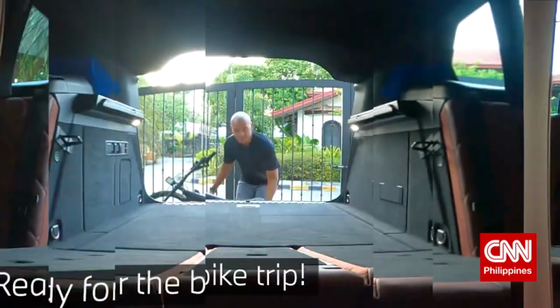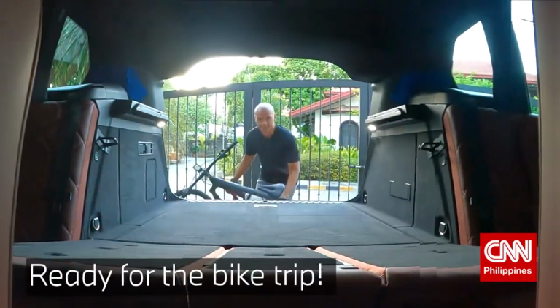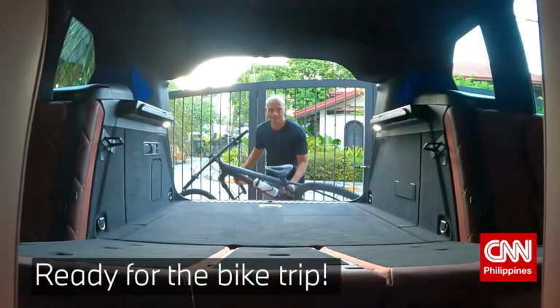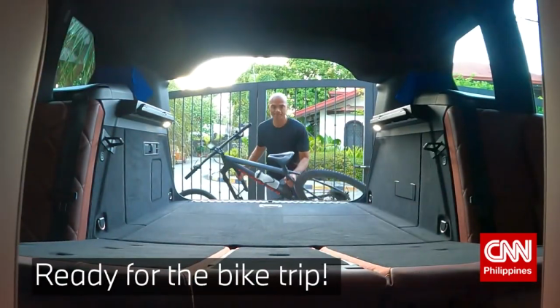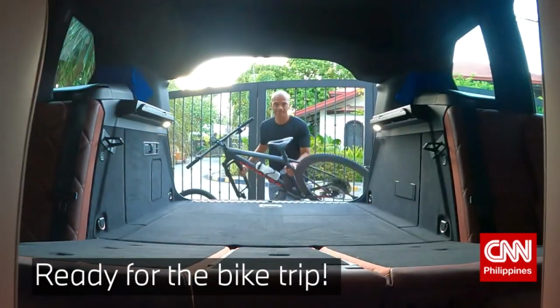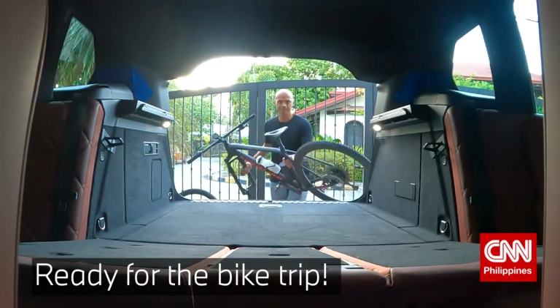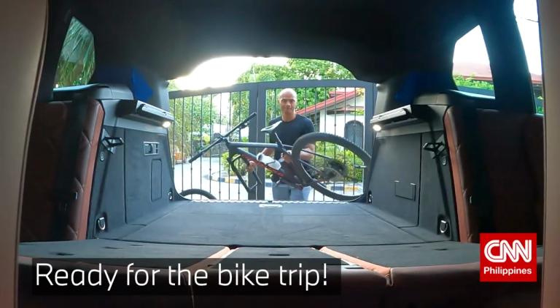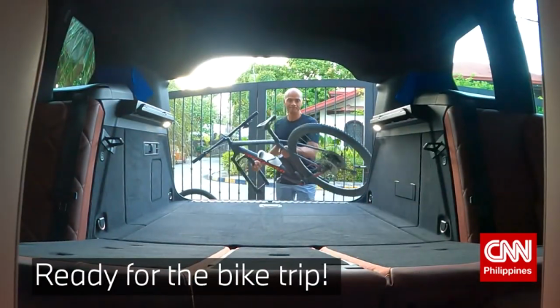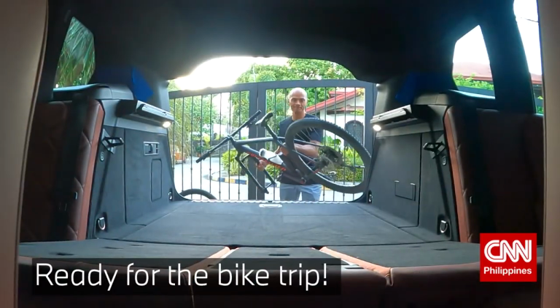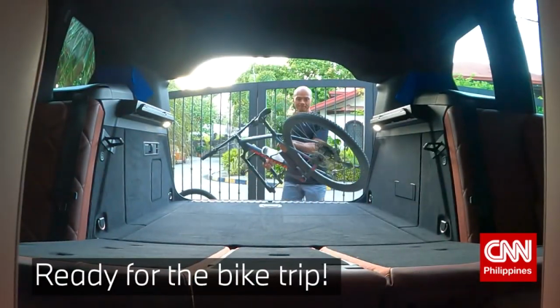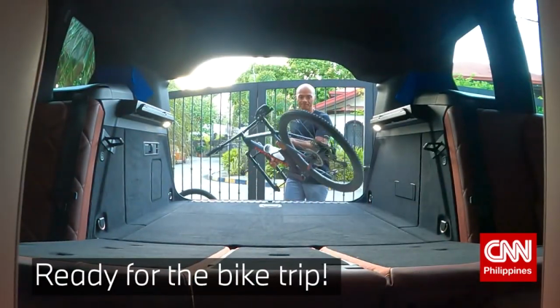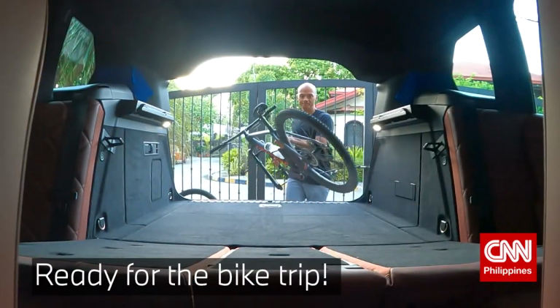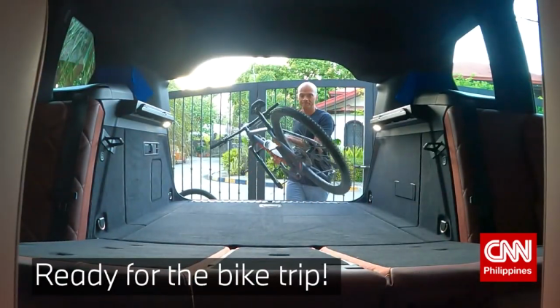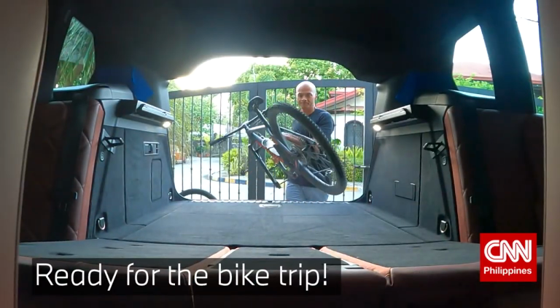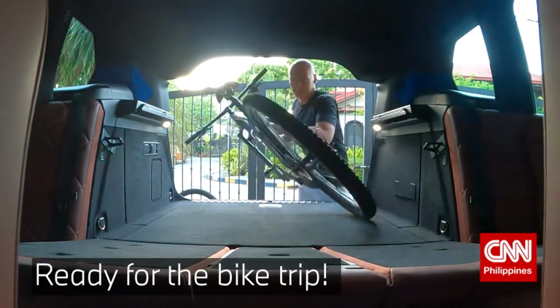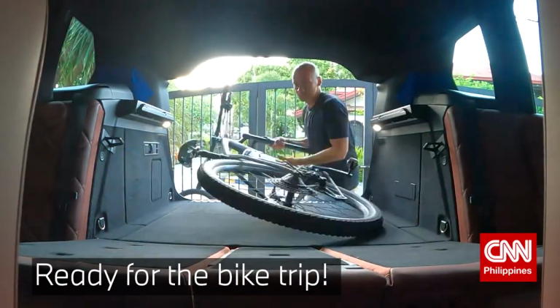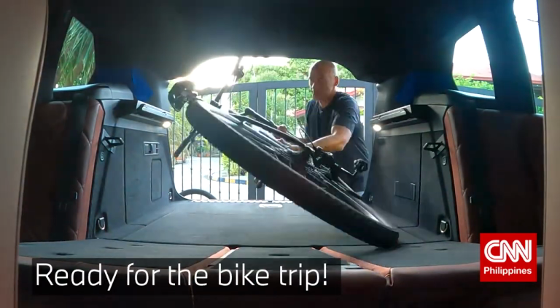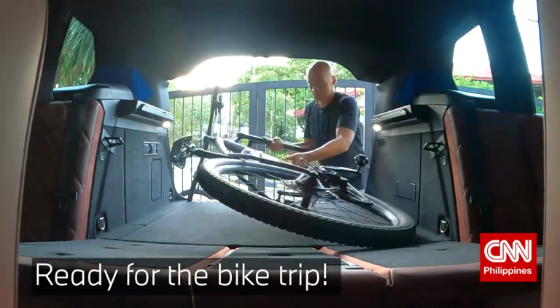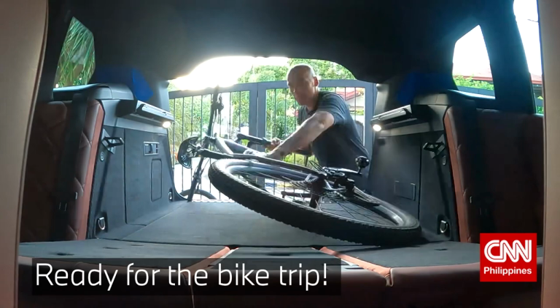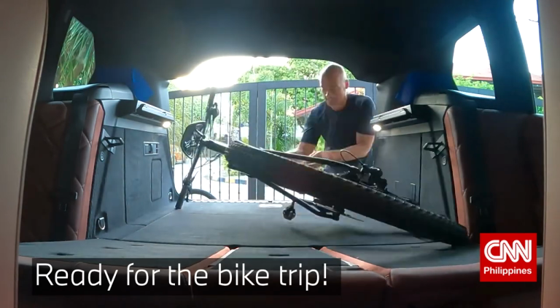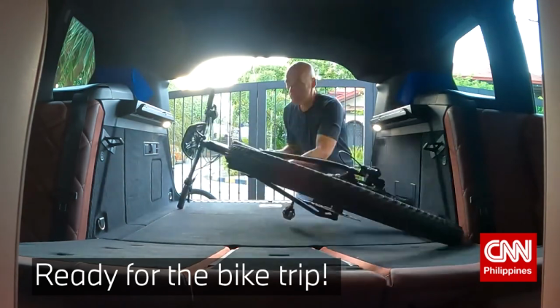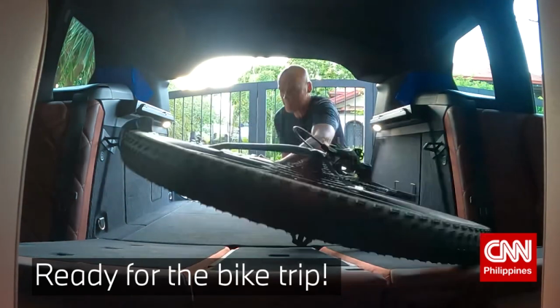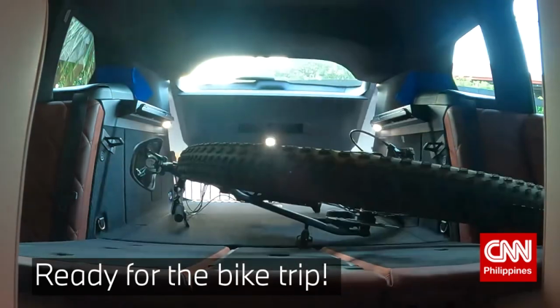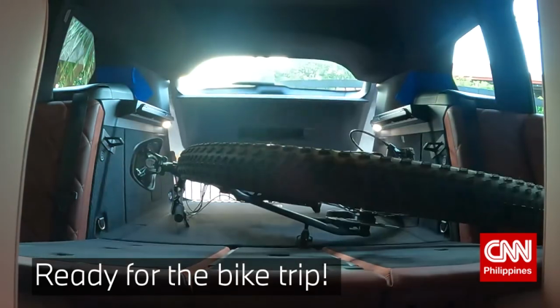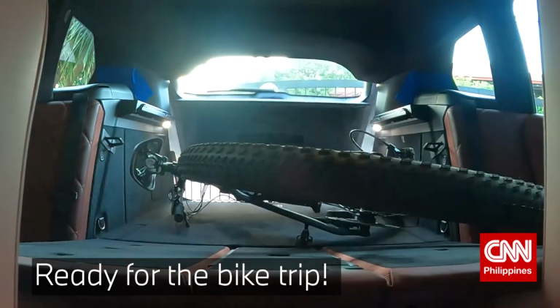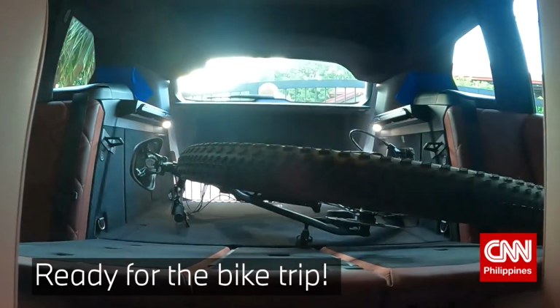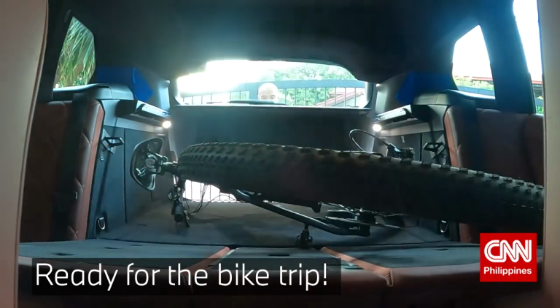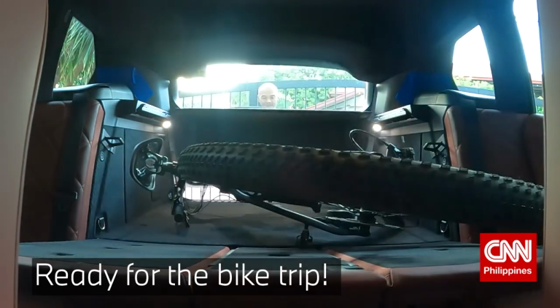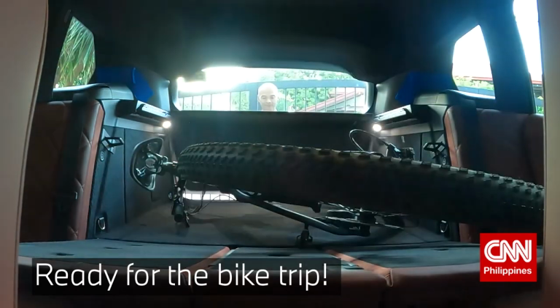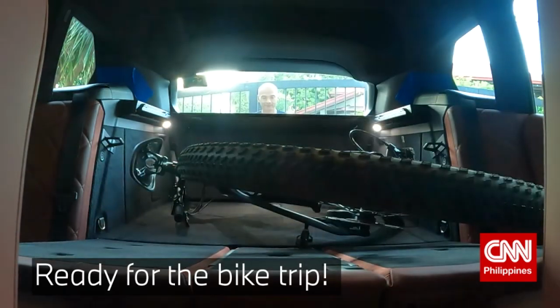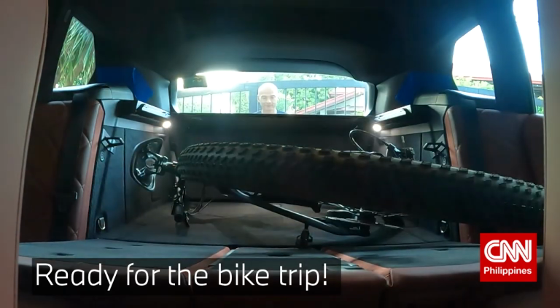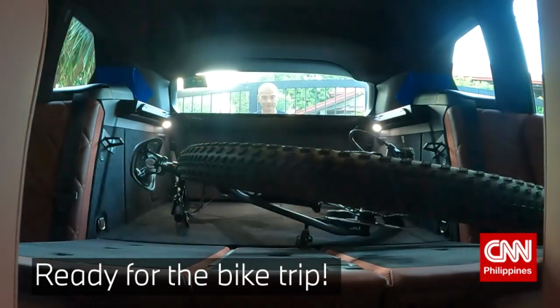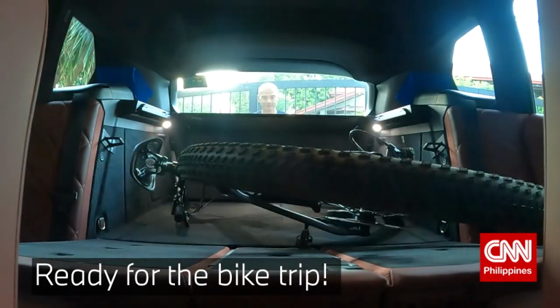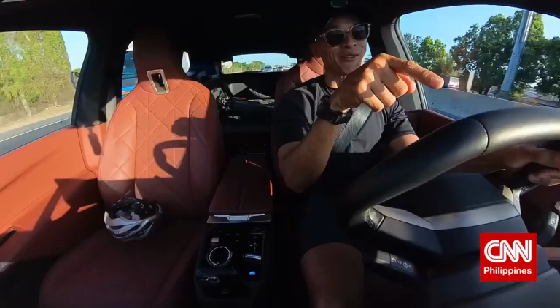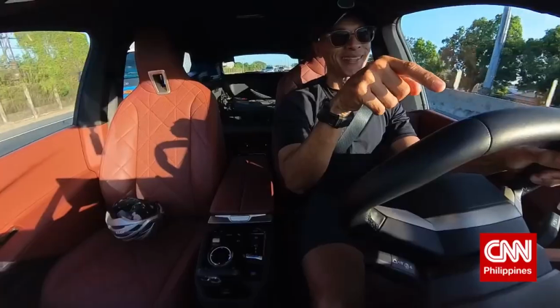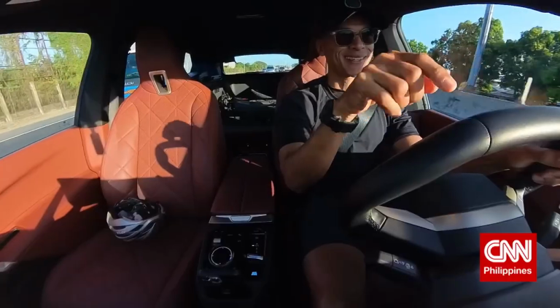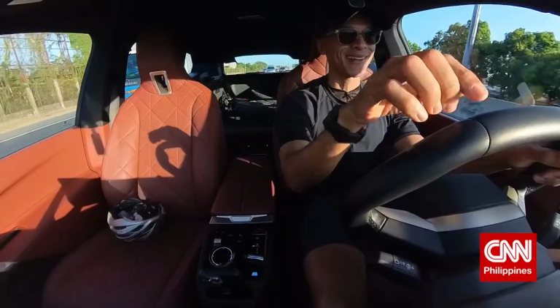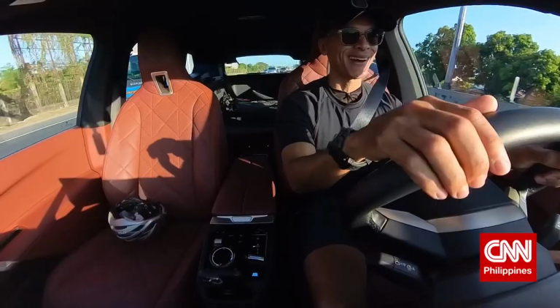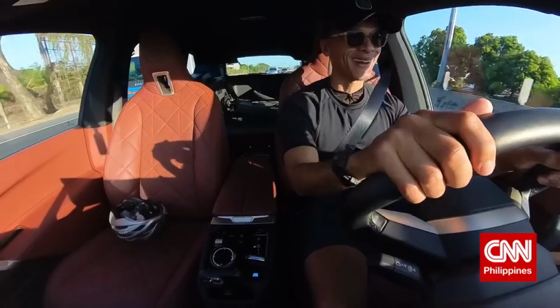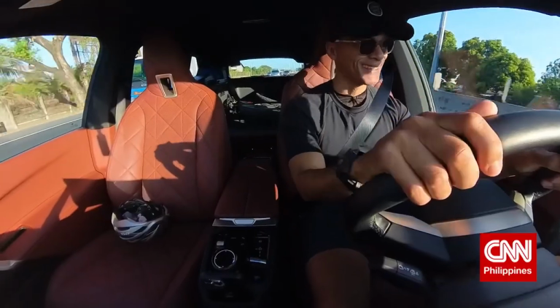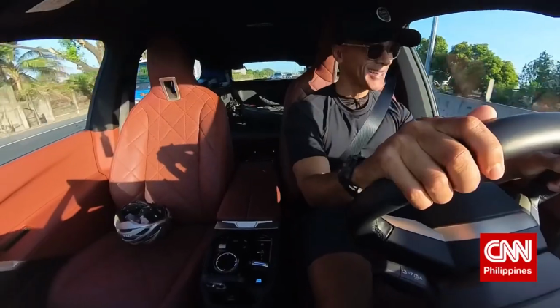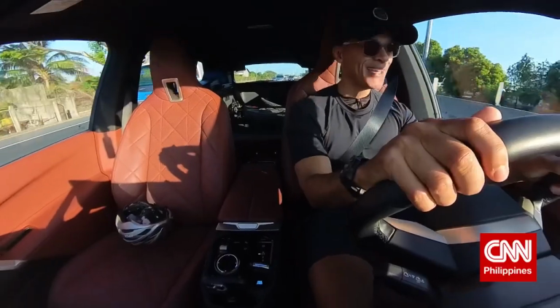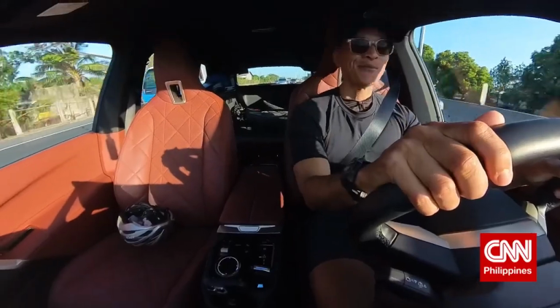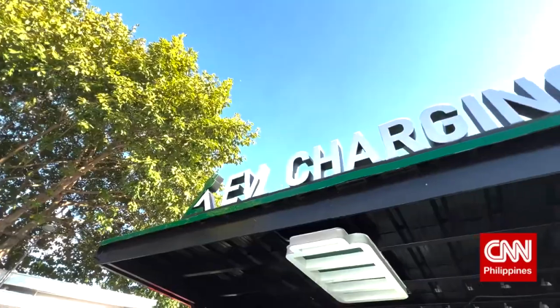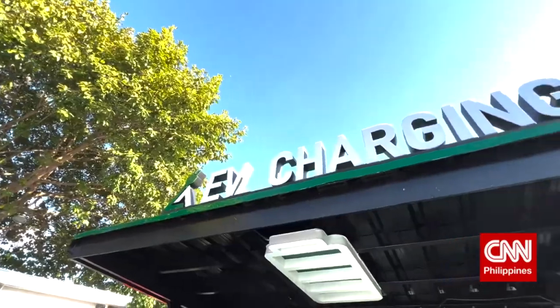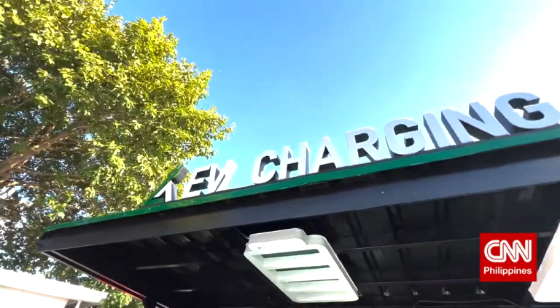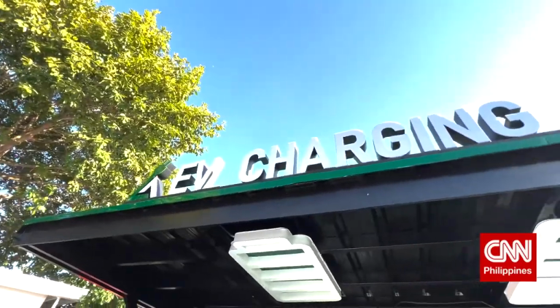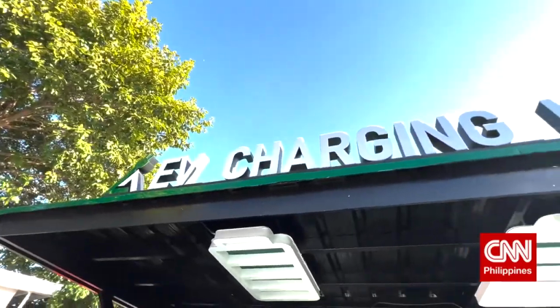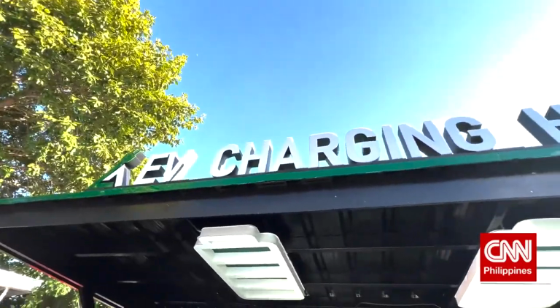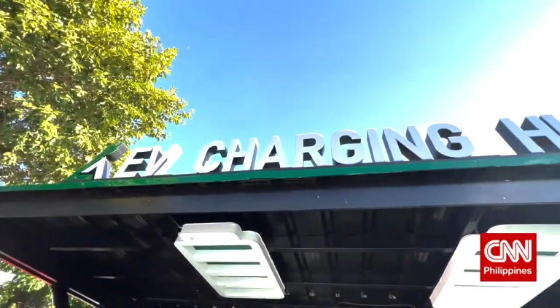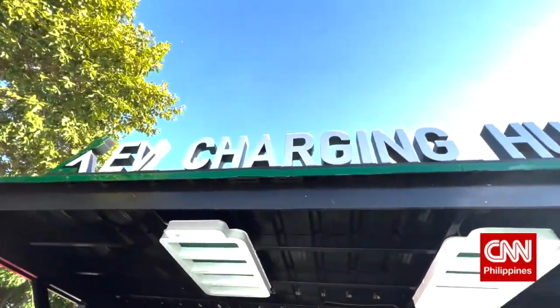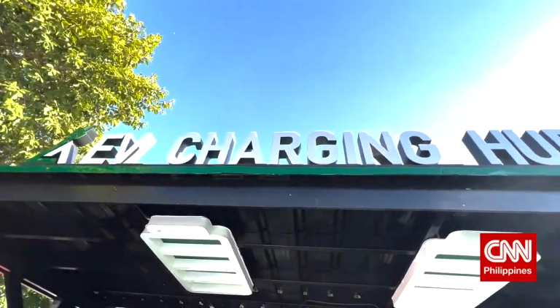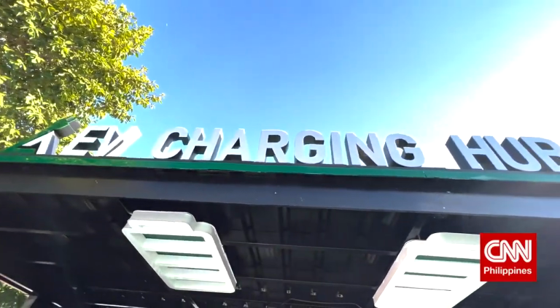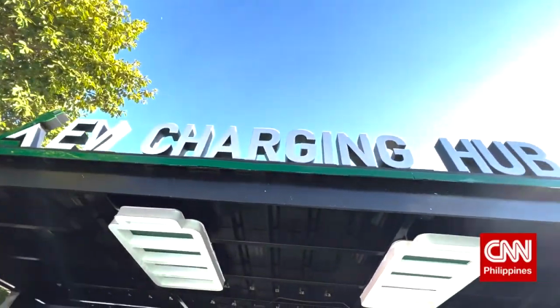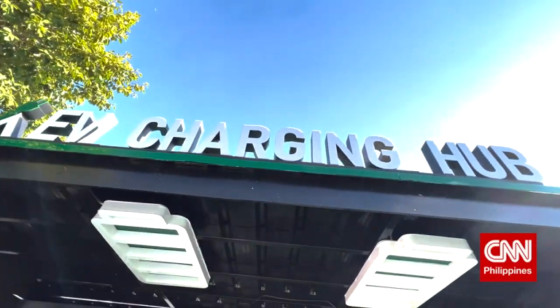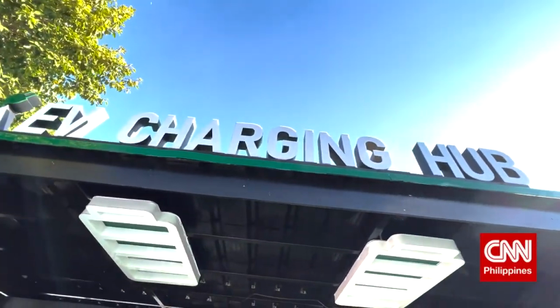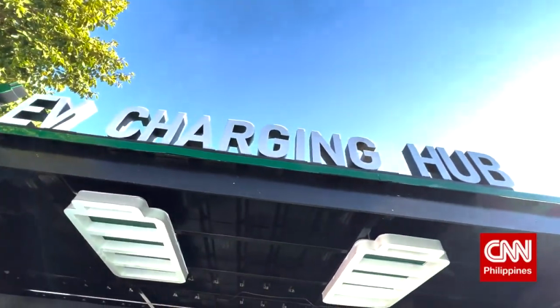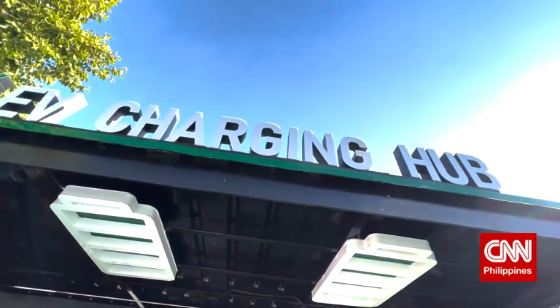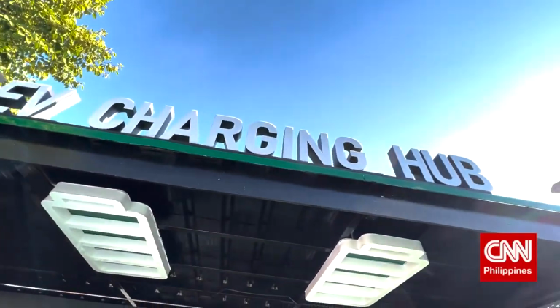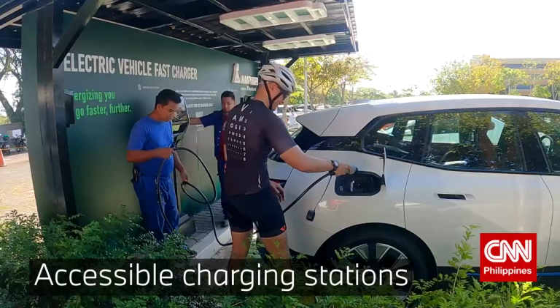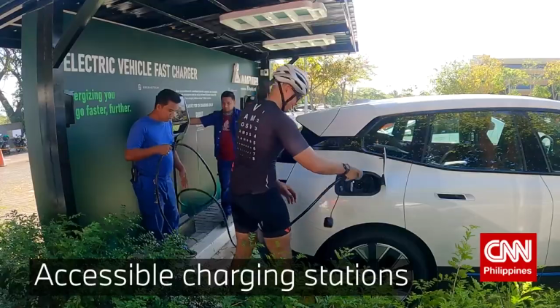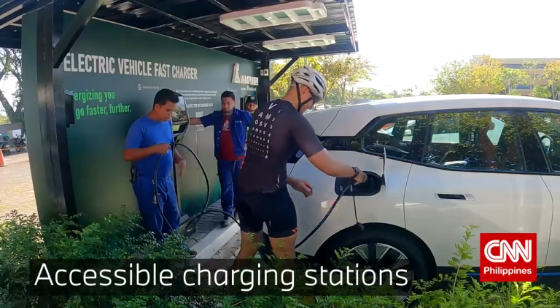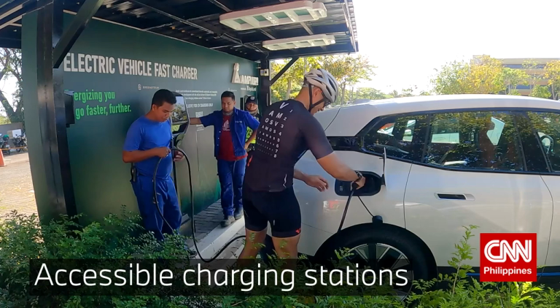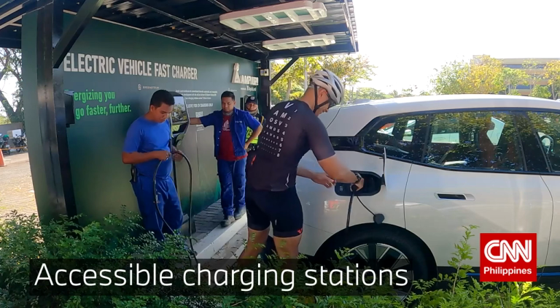On weekends, I like to indulge my passions, riding my bike and driving this car. Today's destination: Laguna.